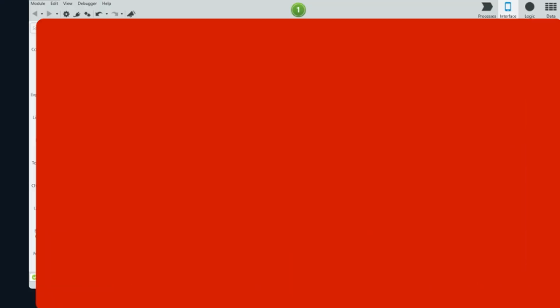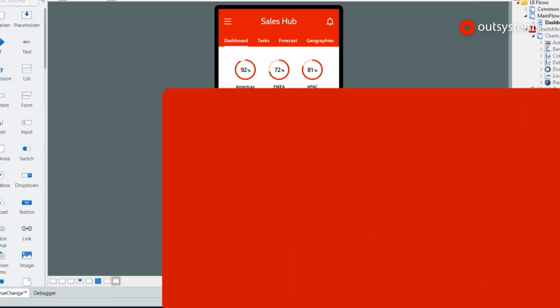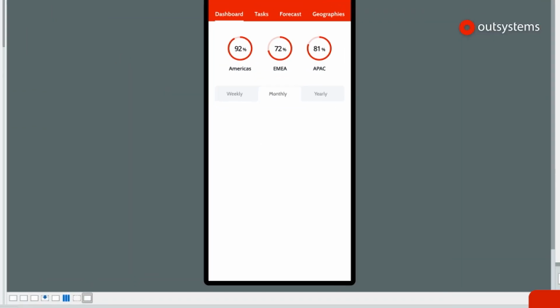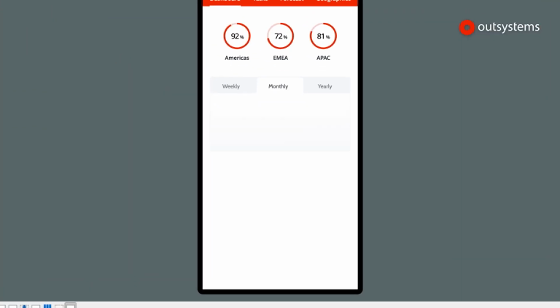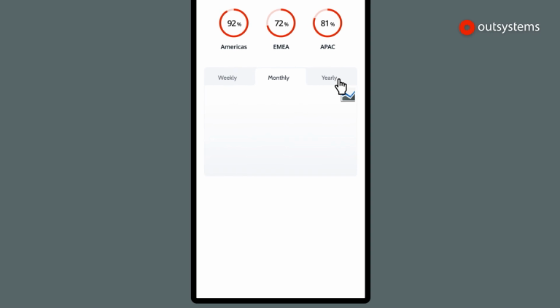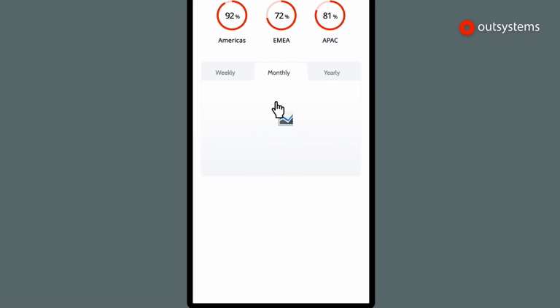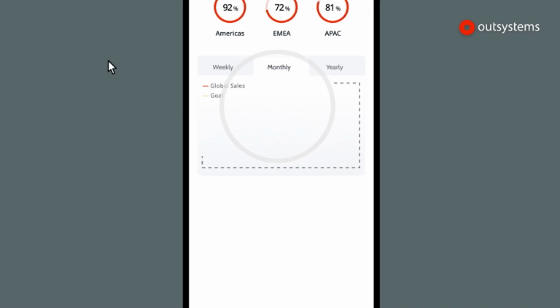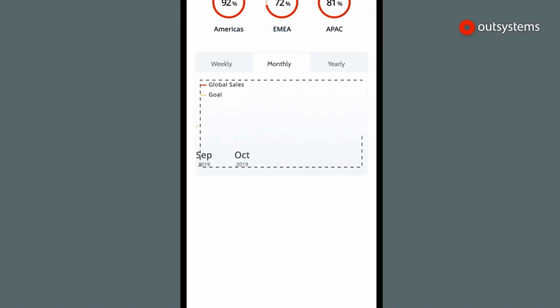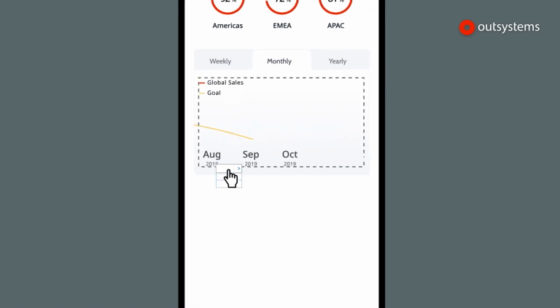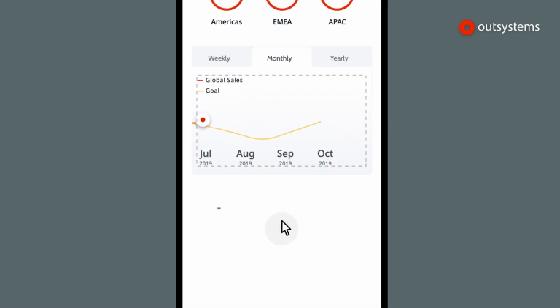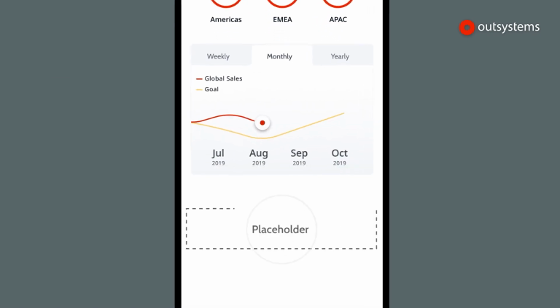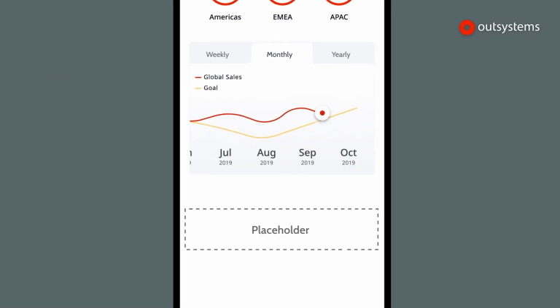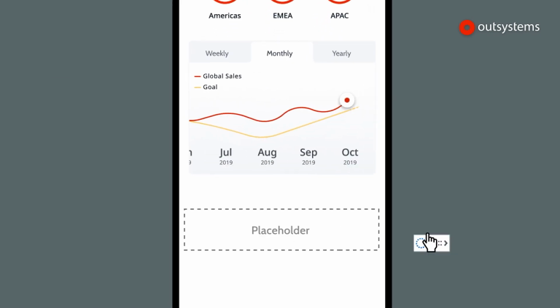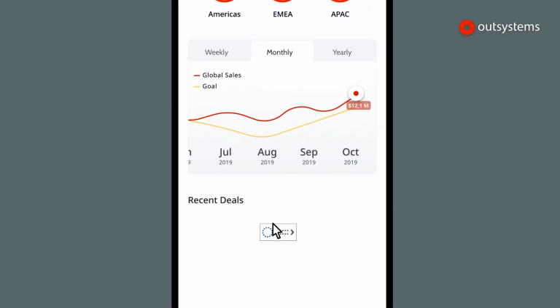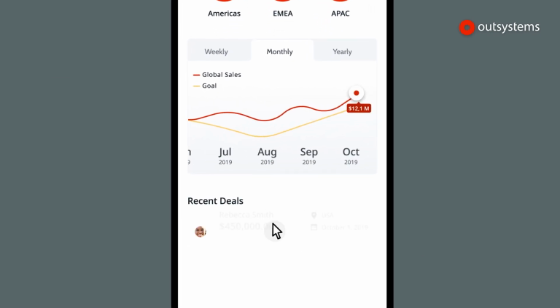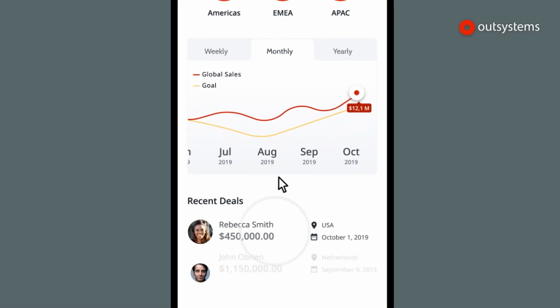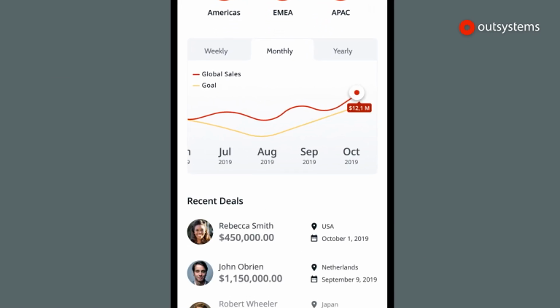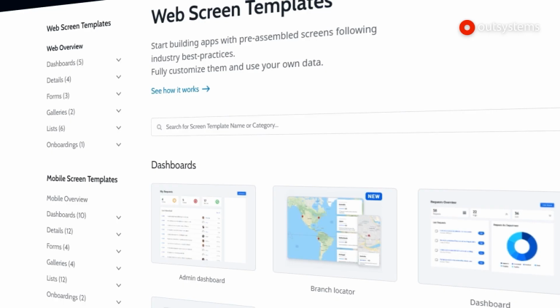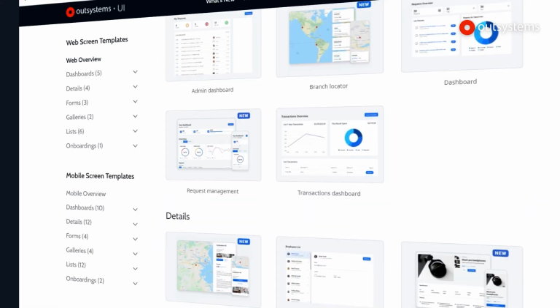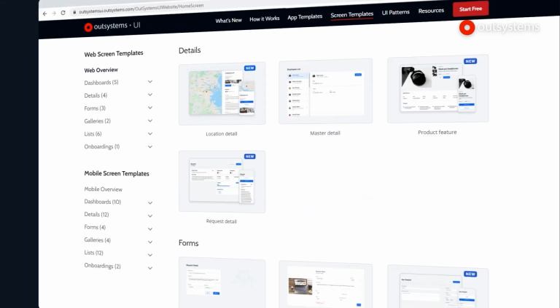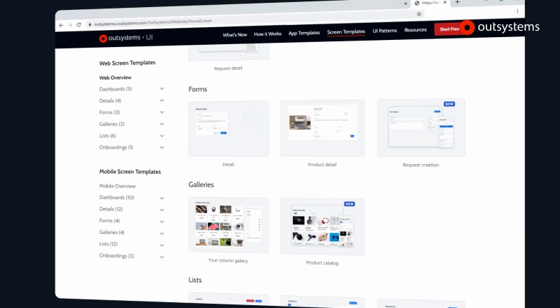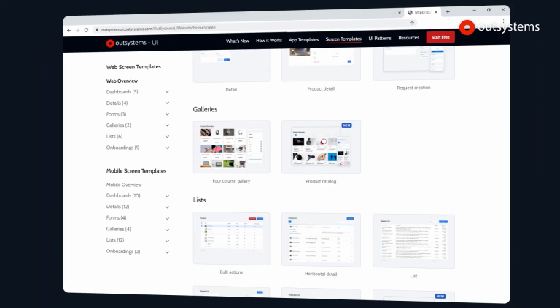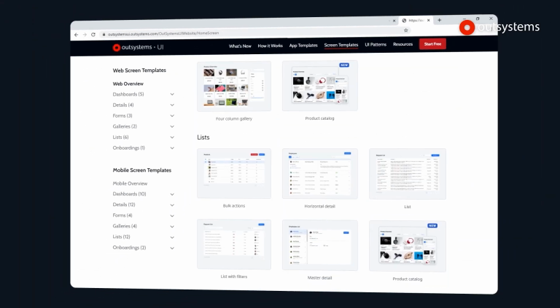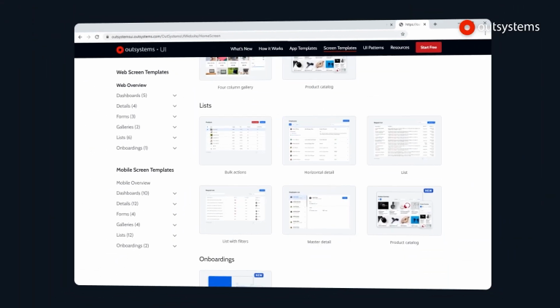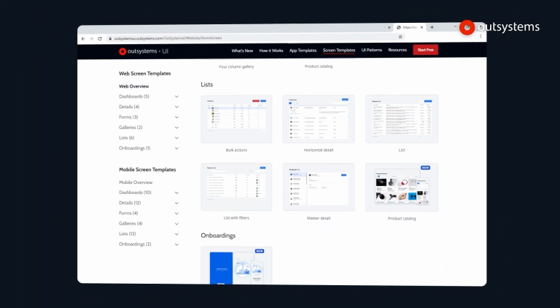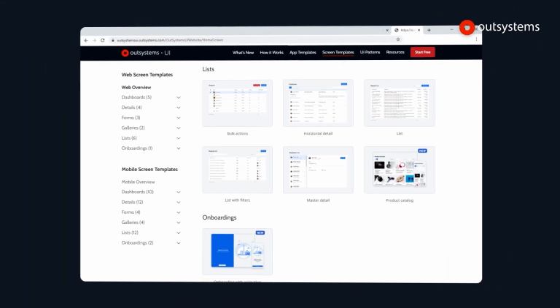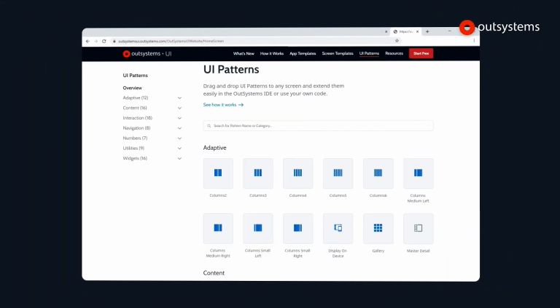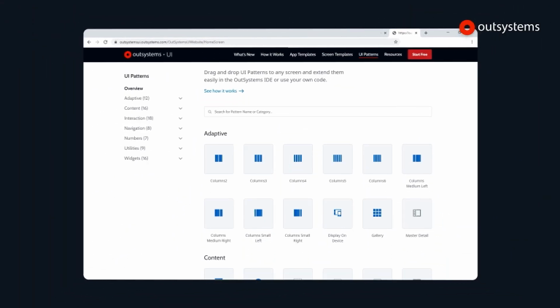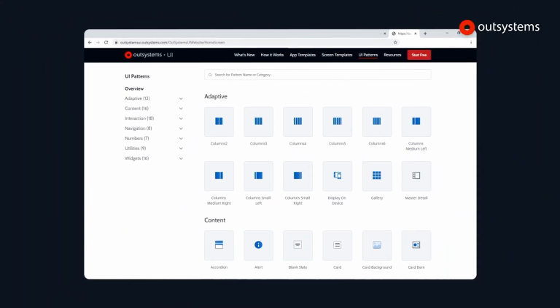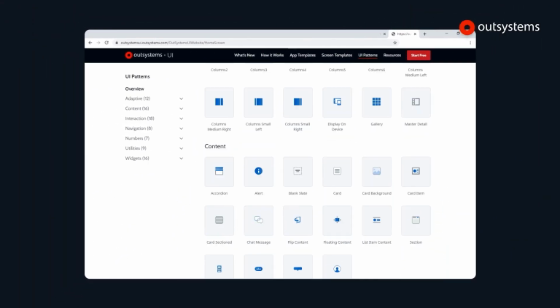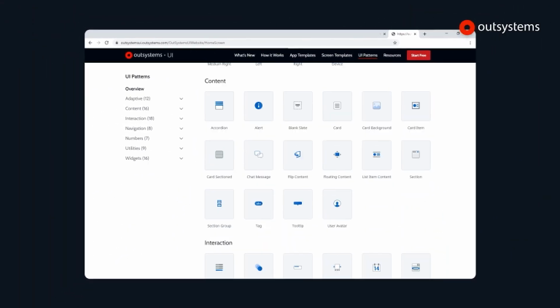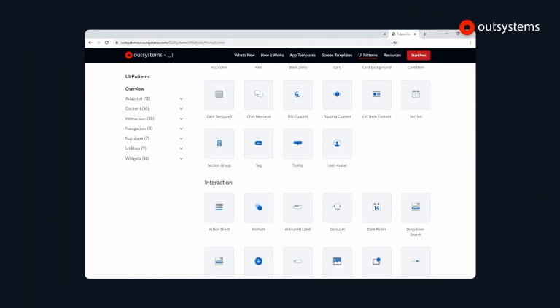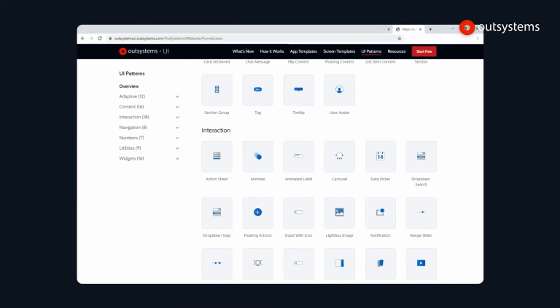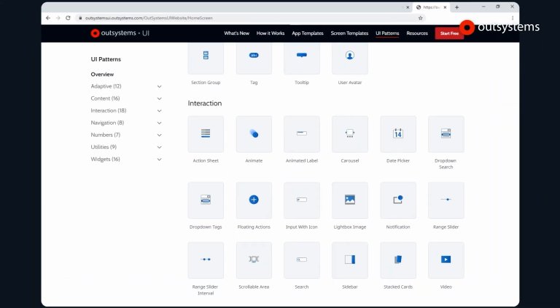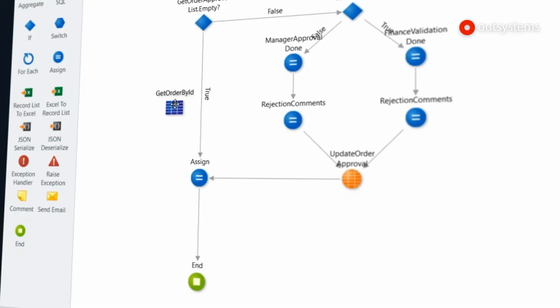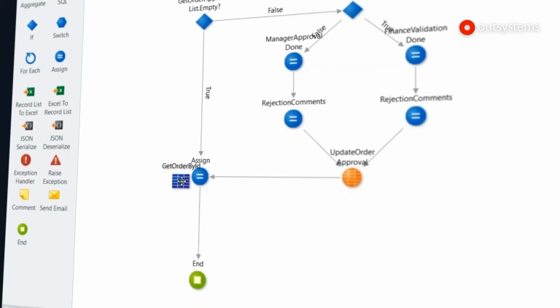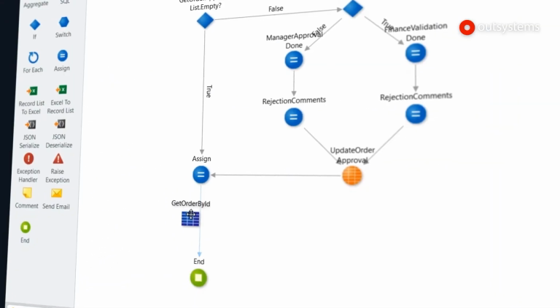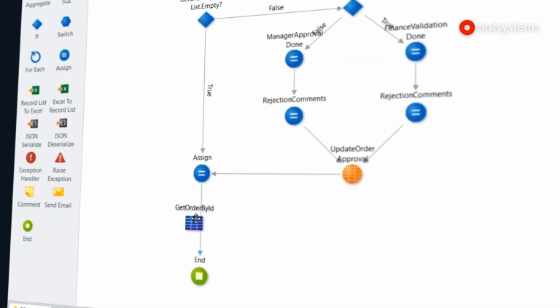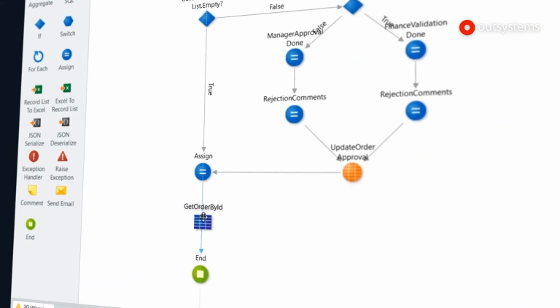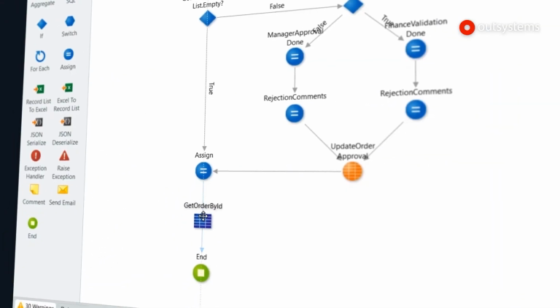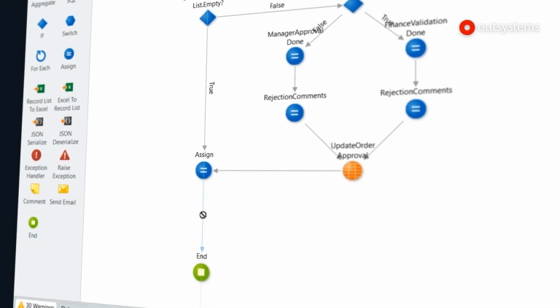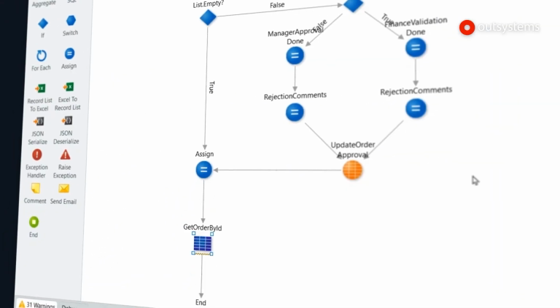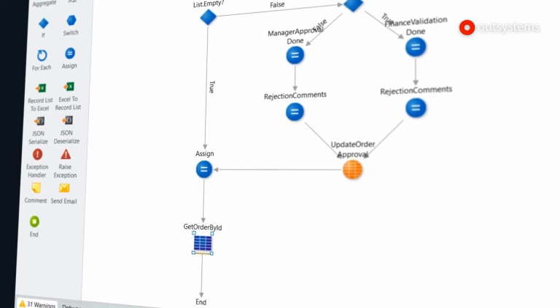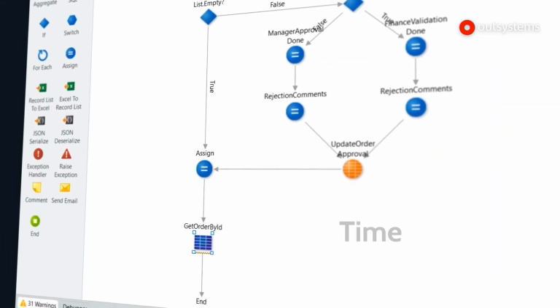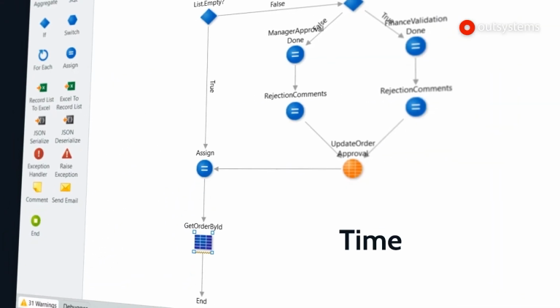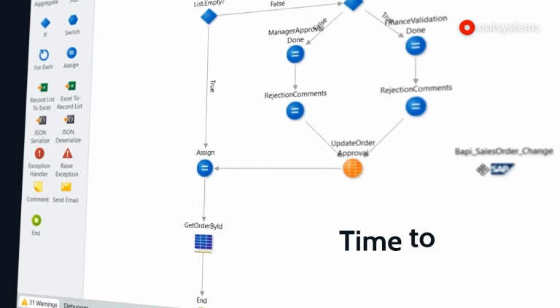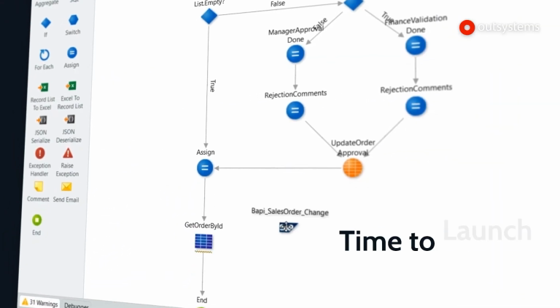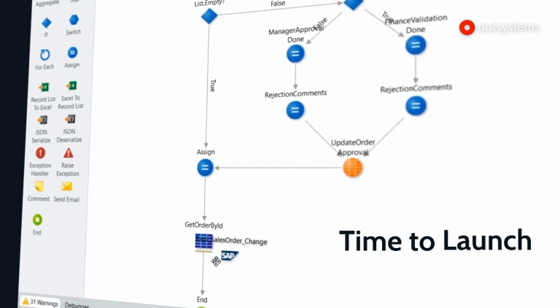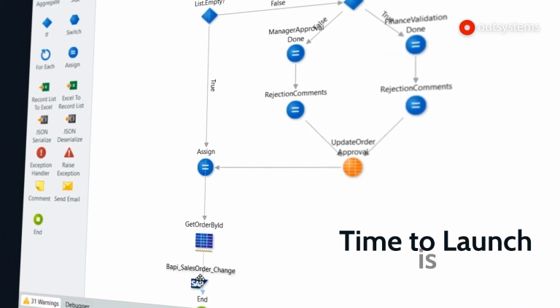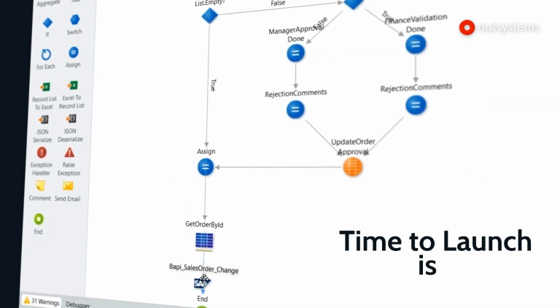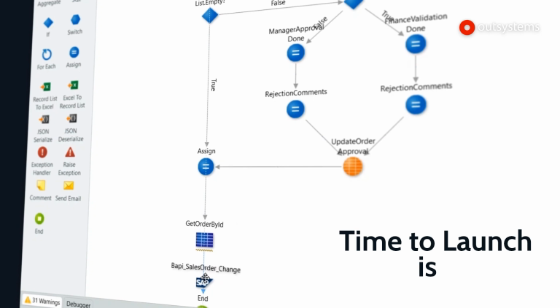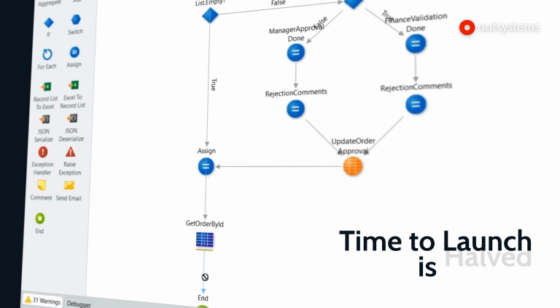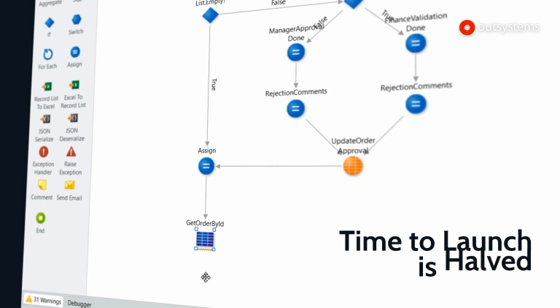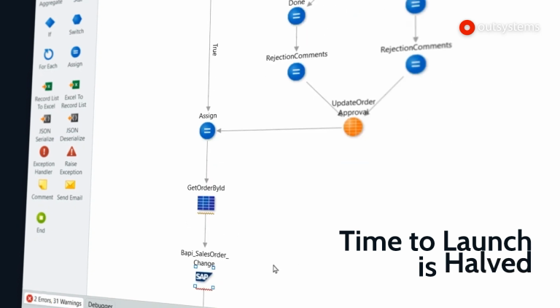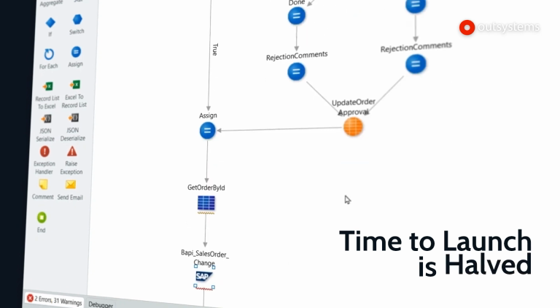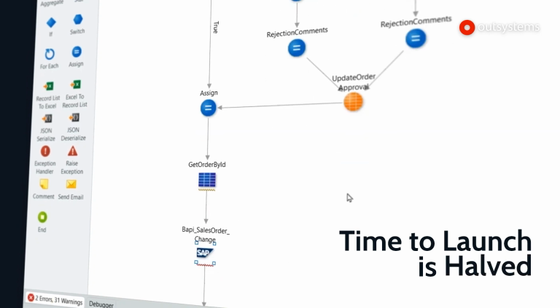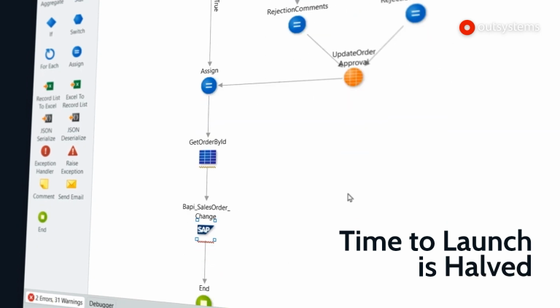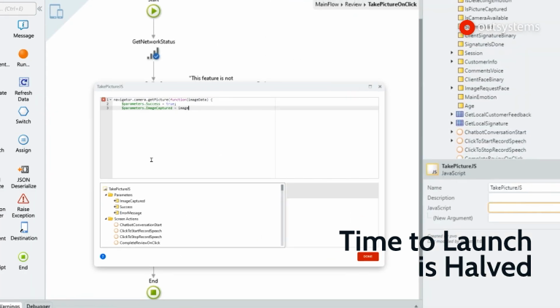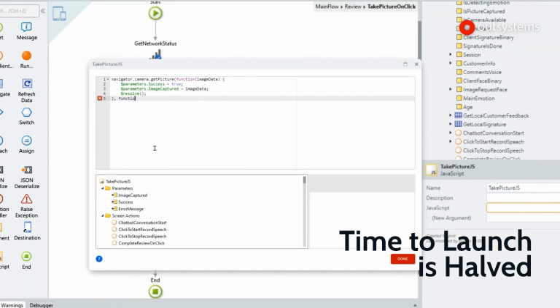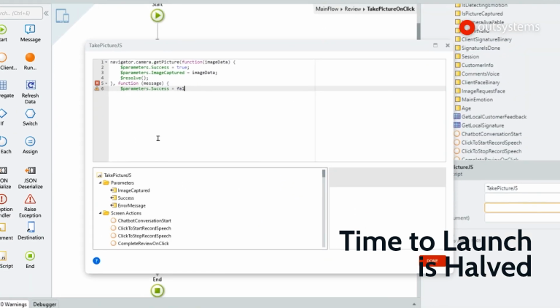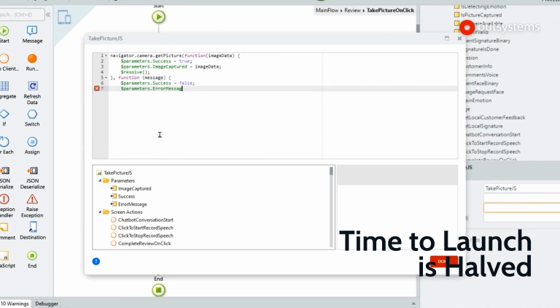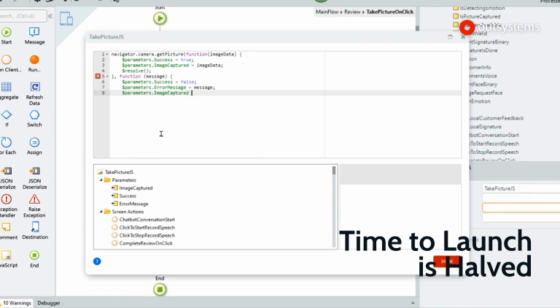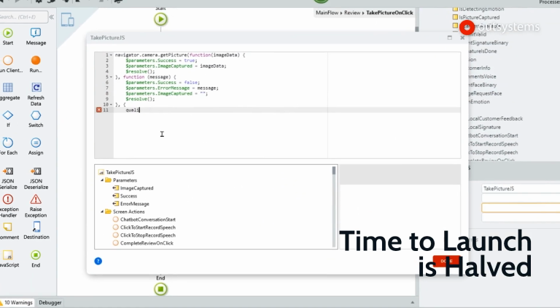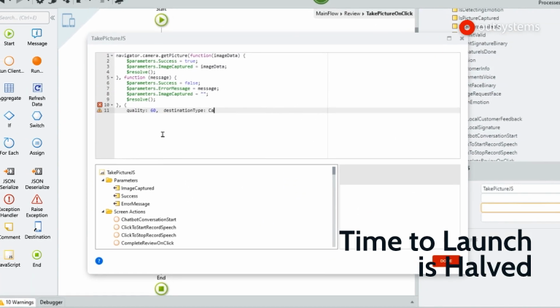Since I have a templated version, I can reuse the templates. When I do that, my time to launch is getting halved.